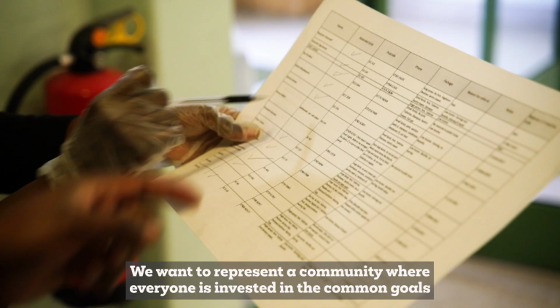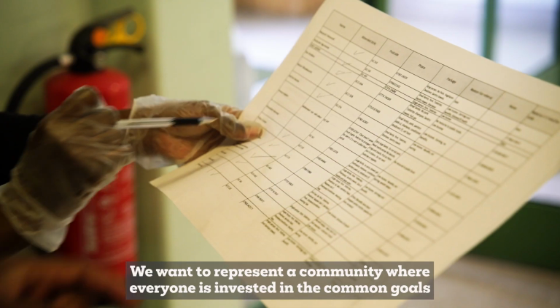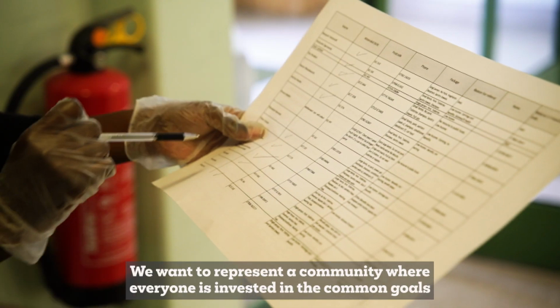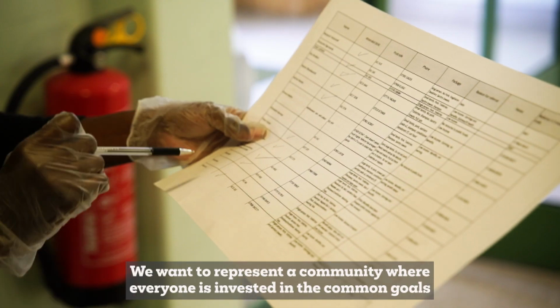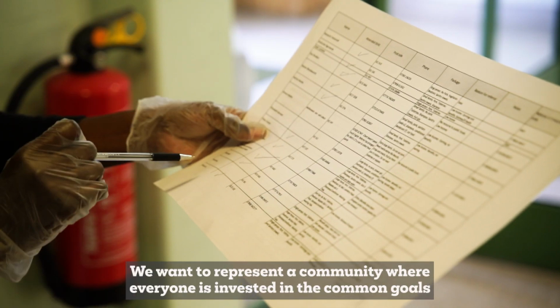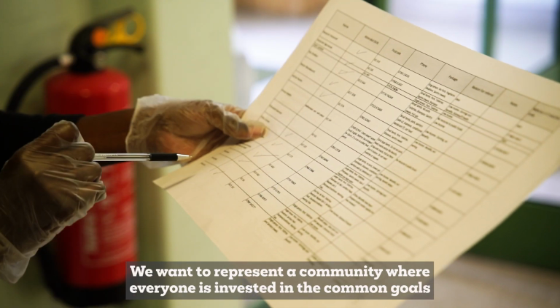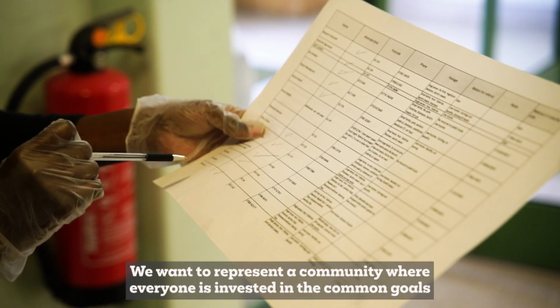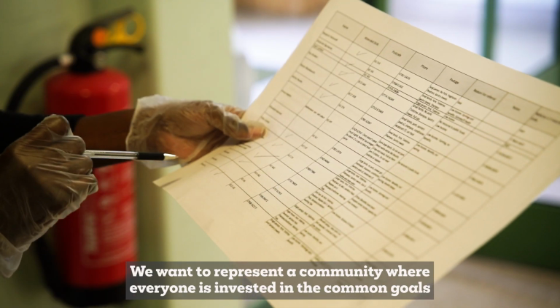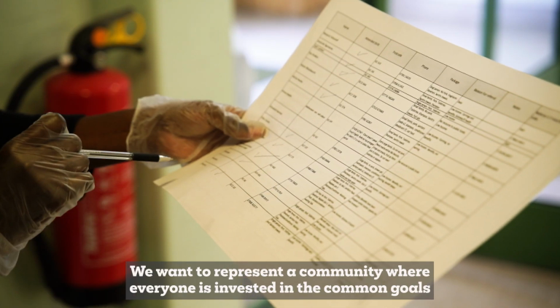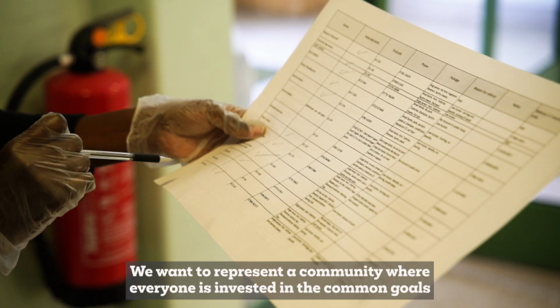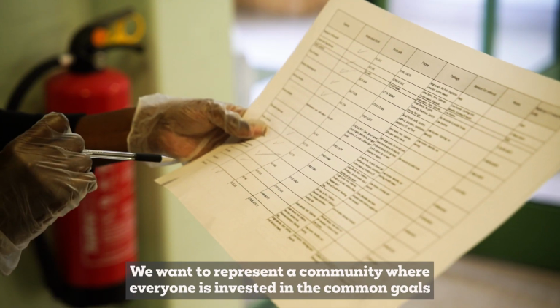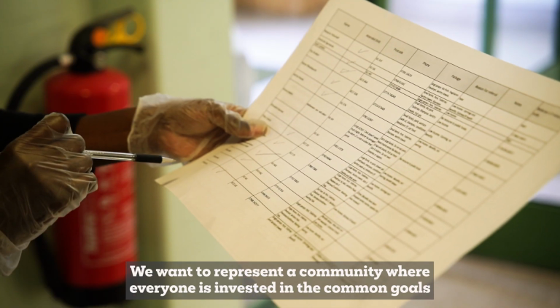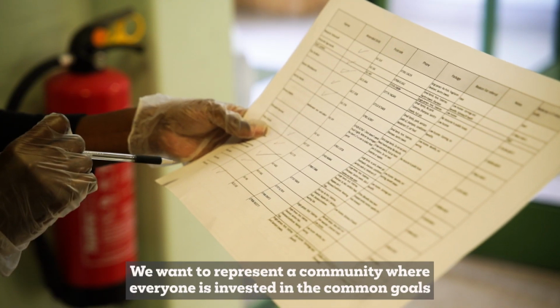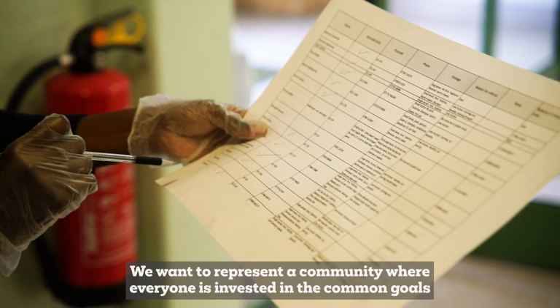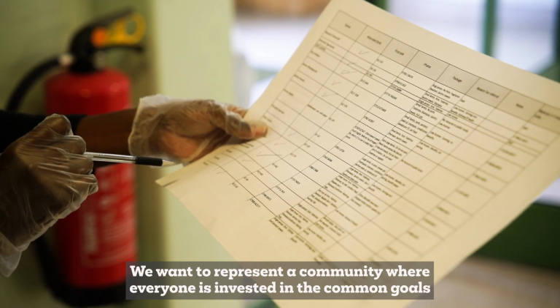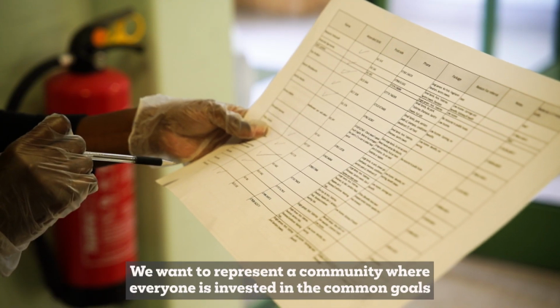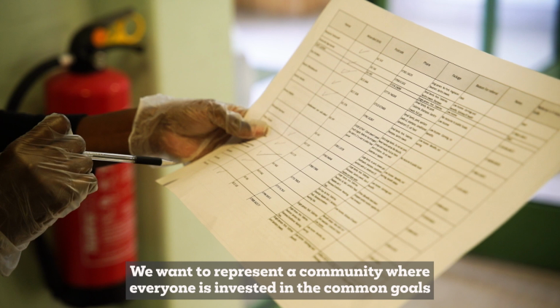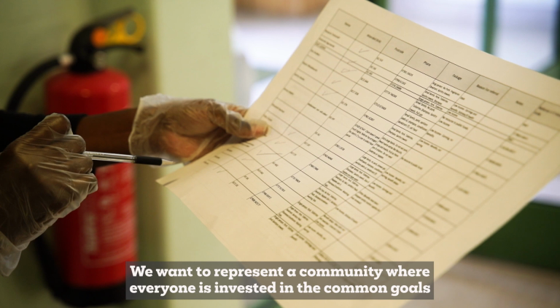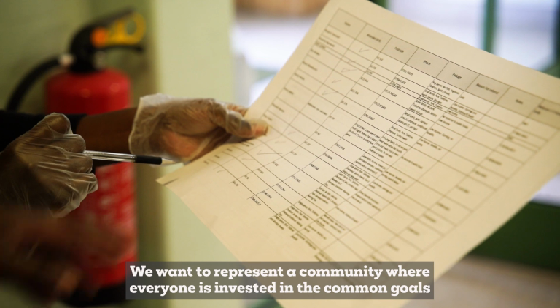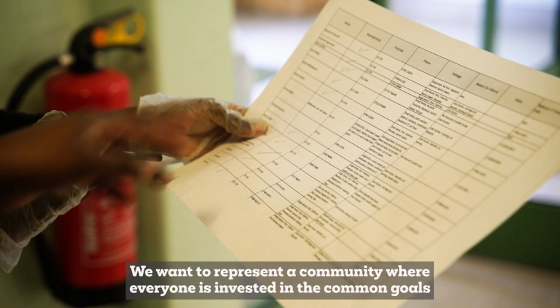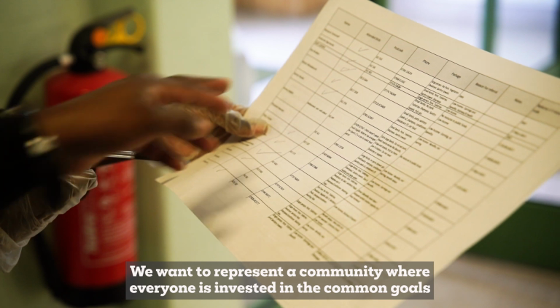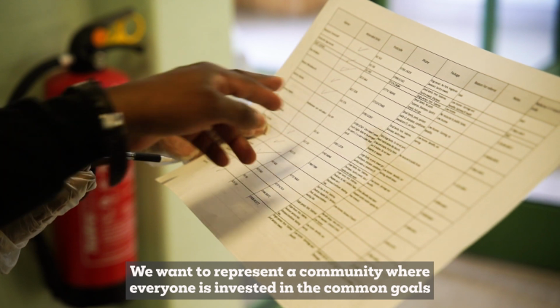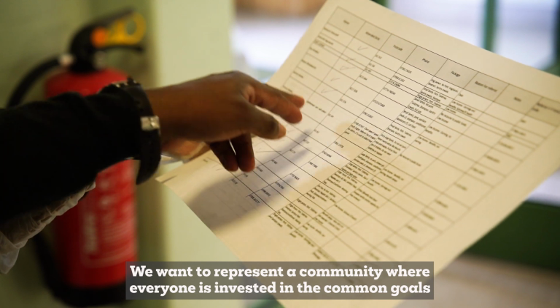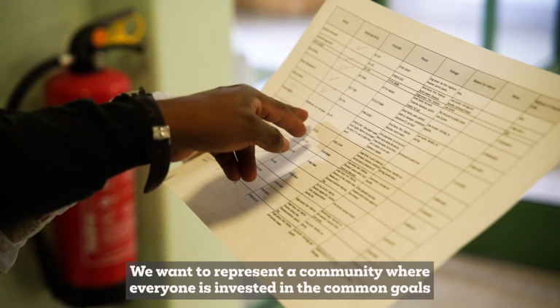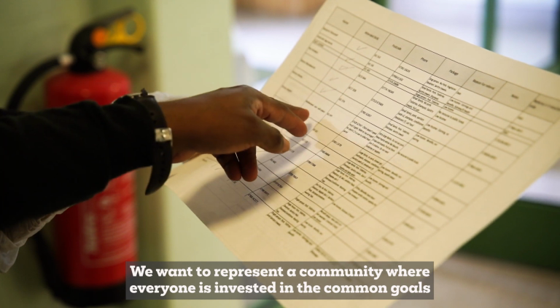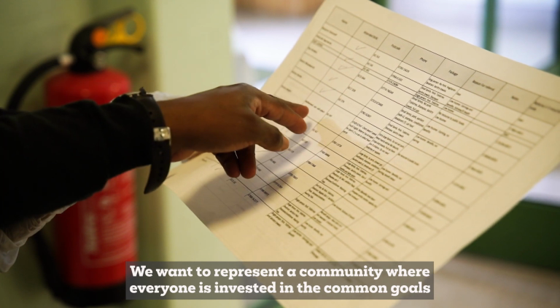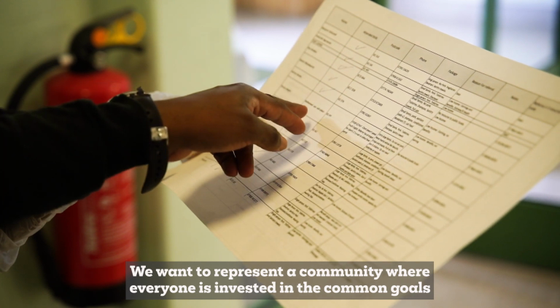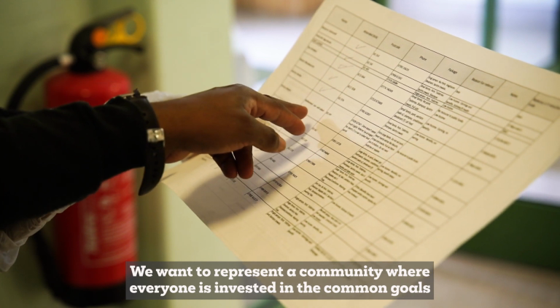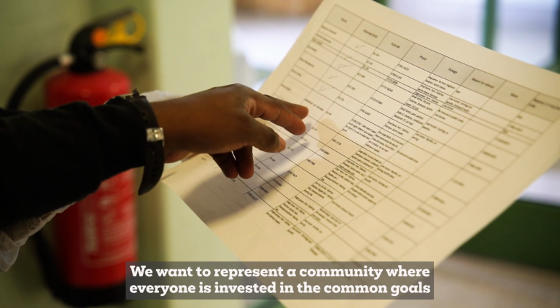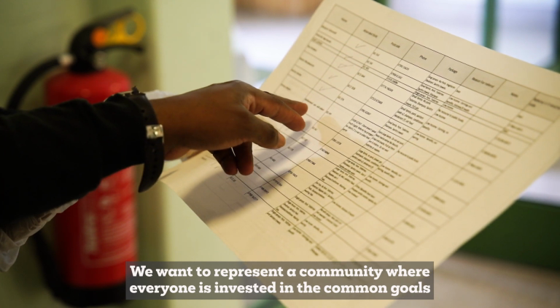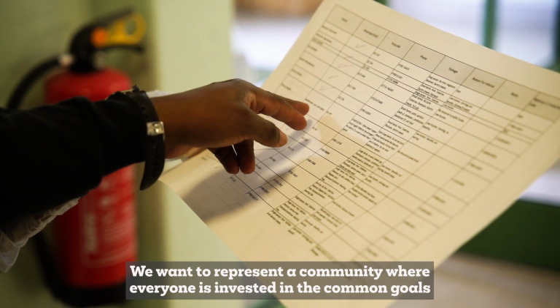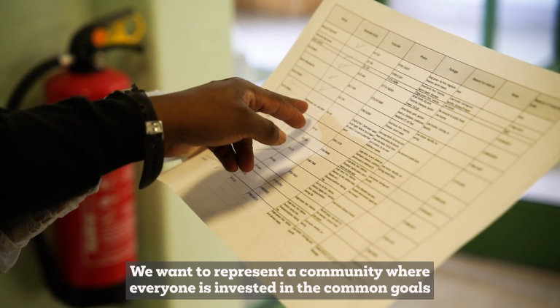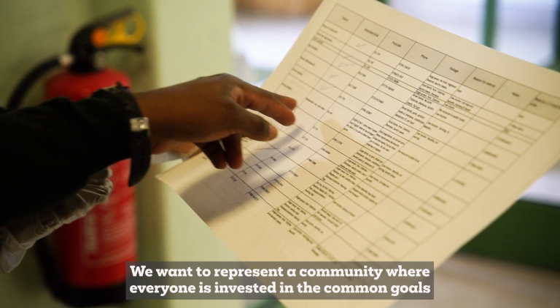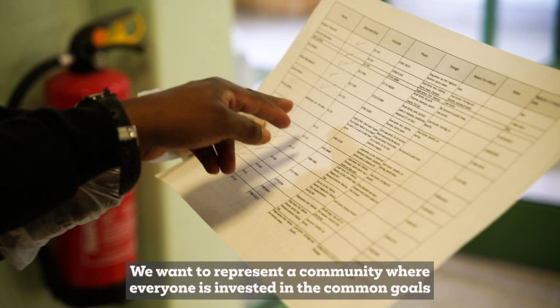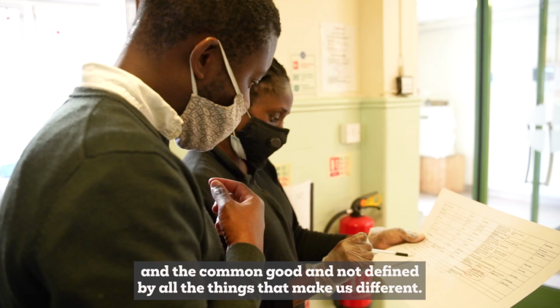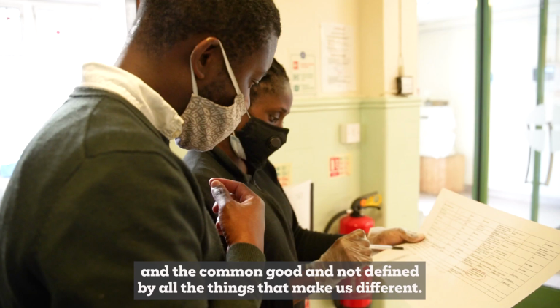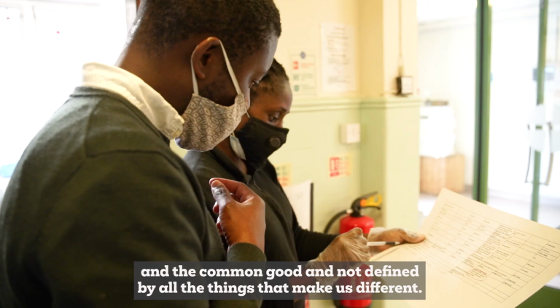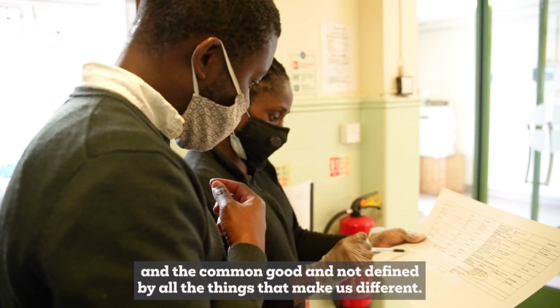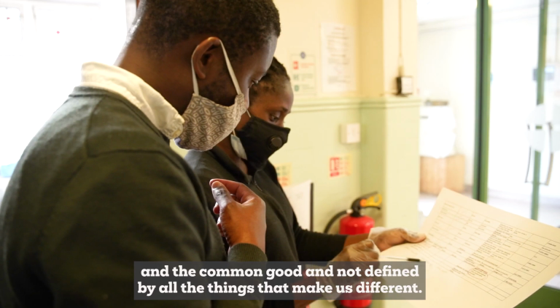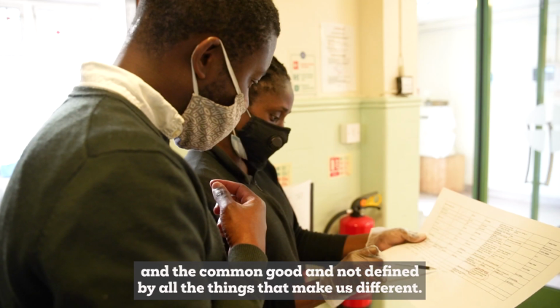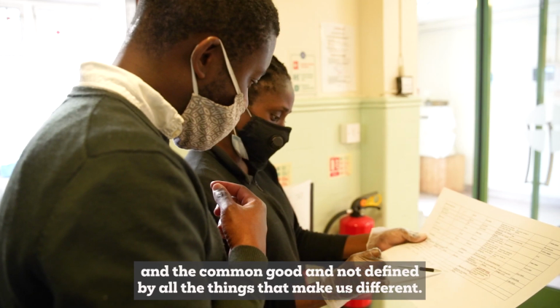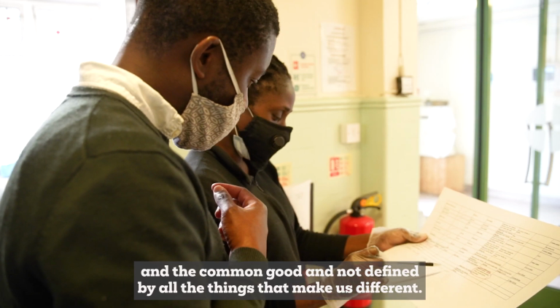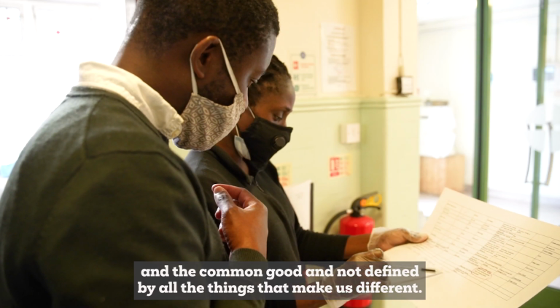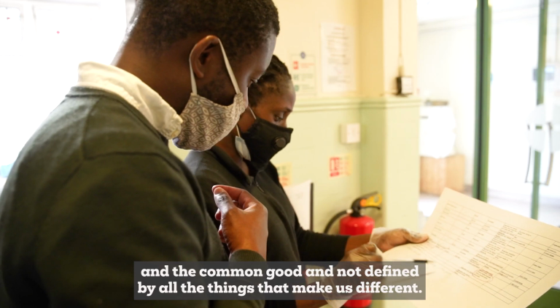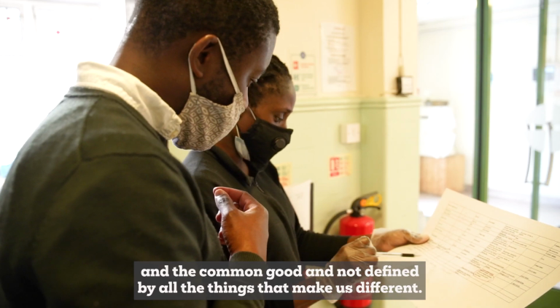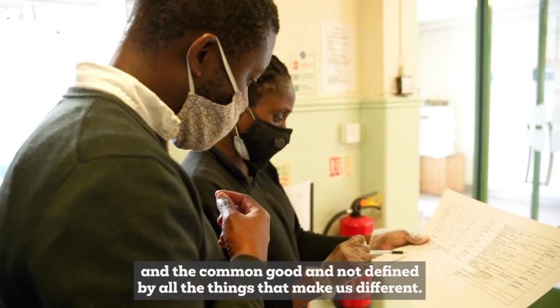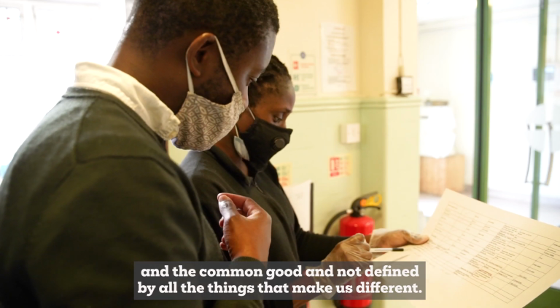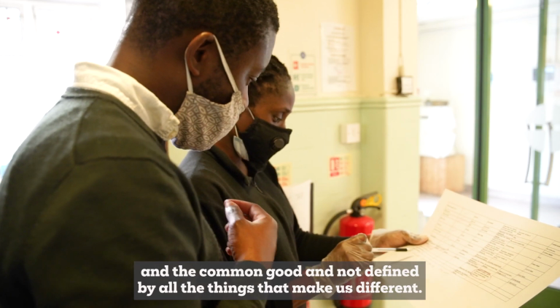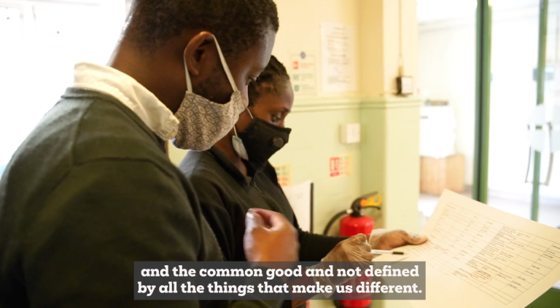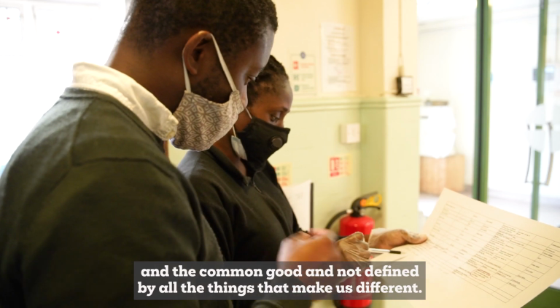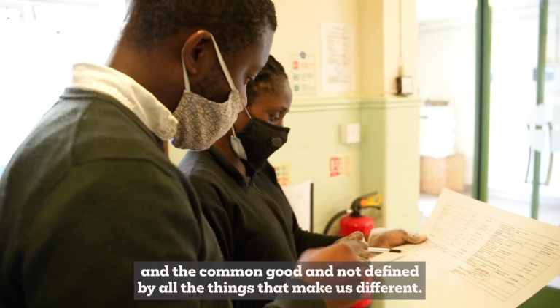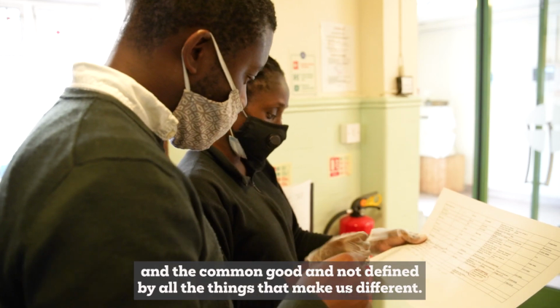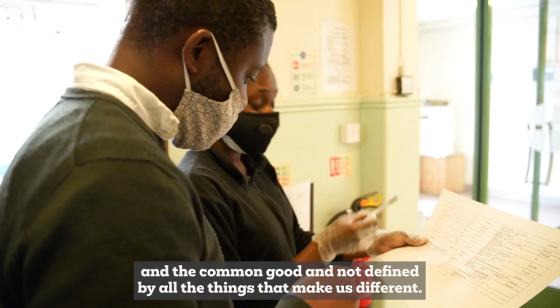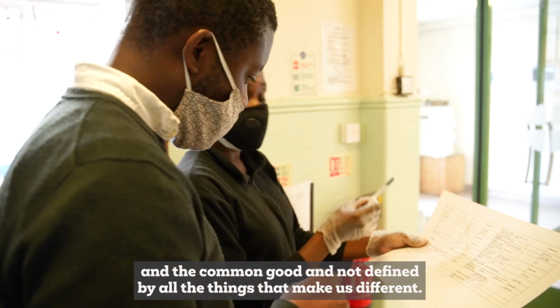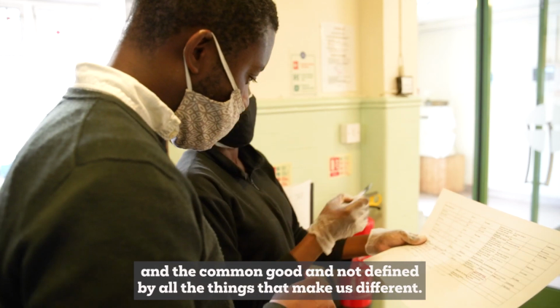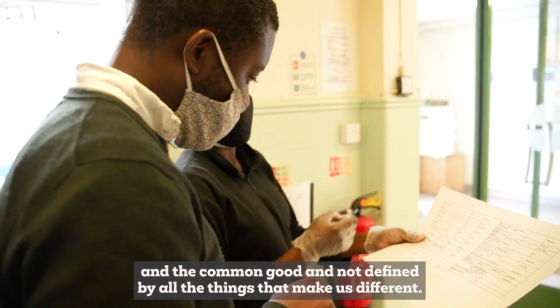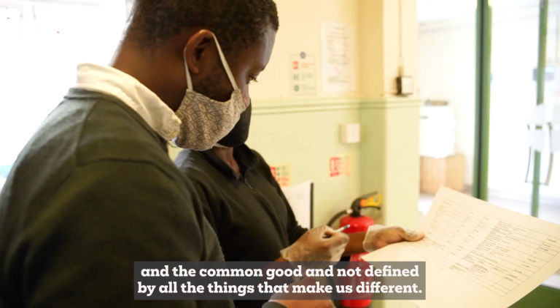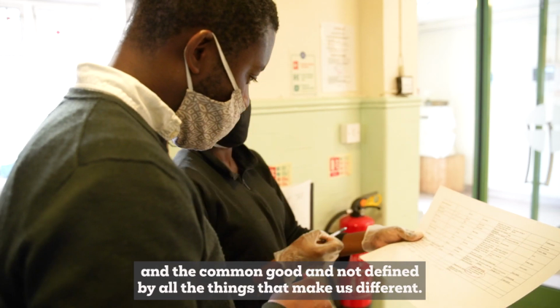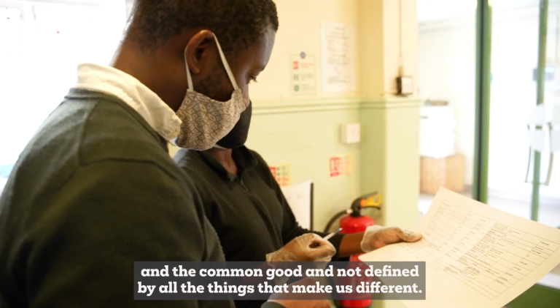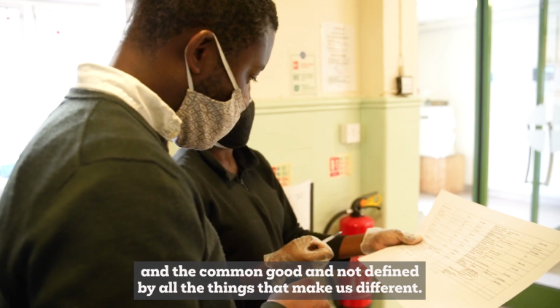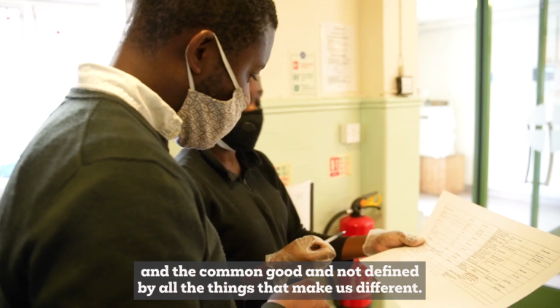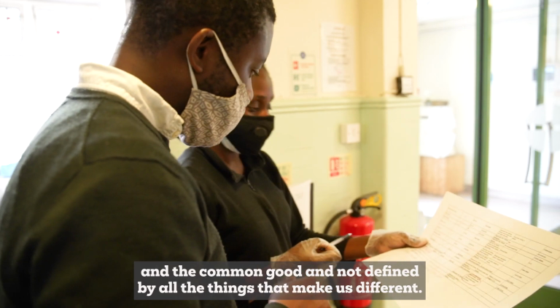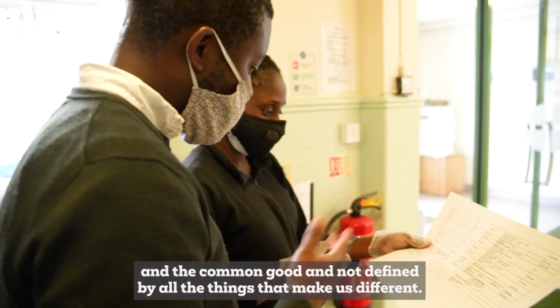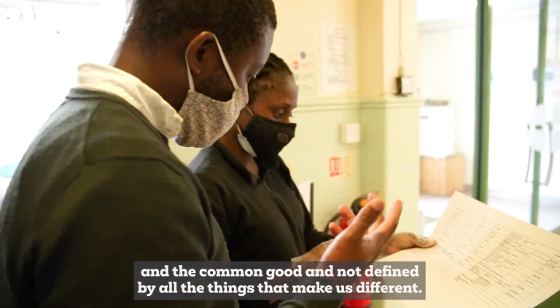We want to represent a community where everyone is invested in the common goals and the common good, and not defined by all the things that make us different.